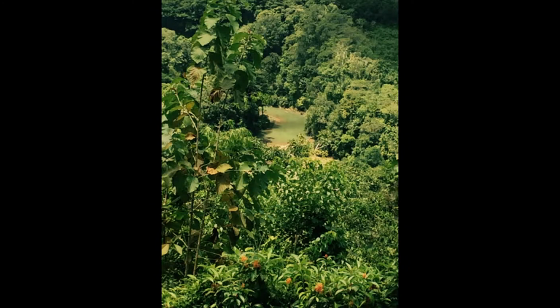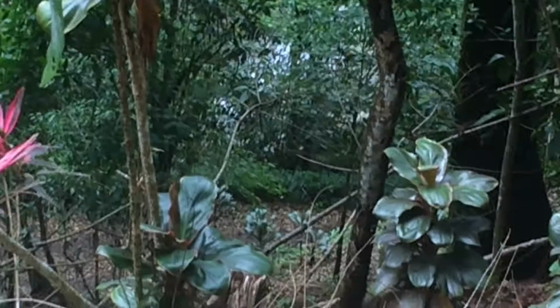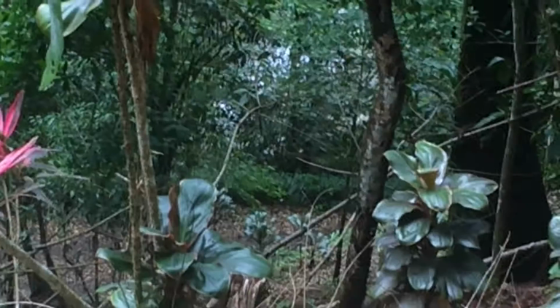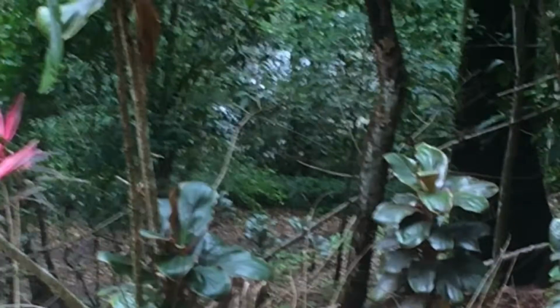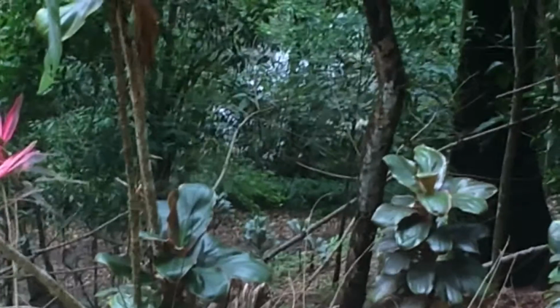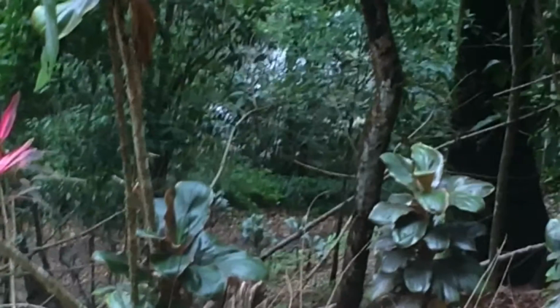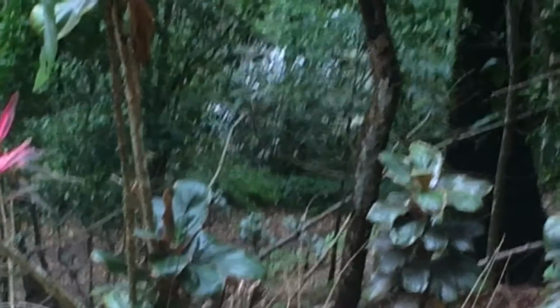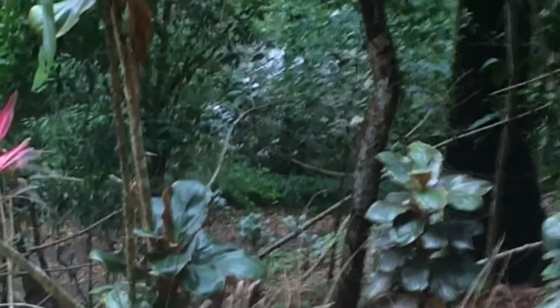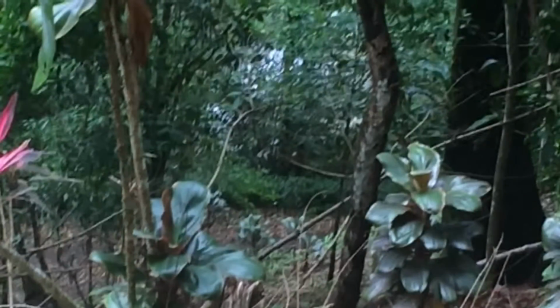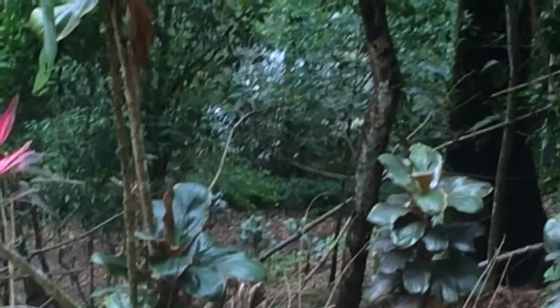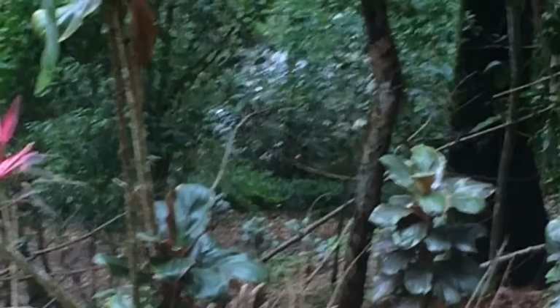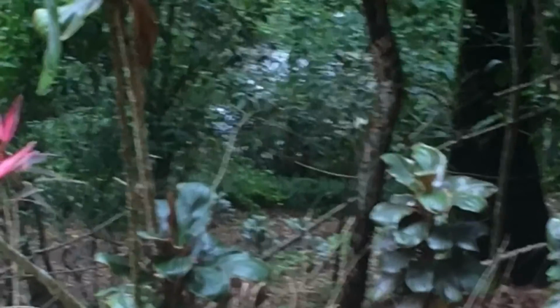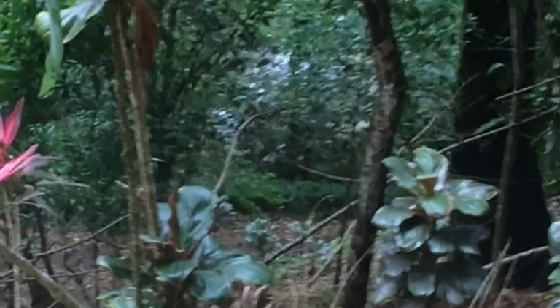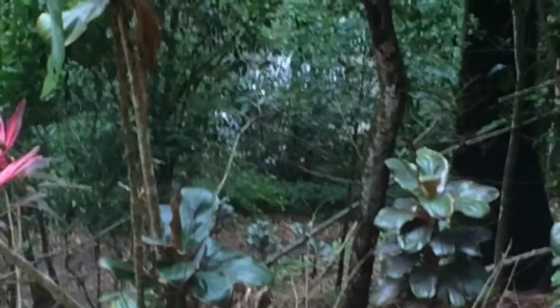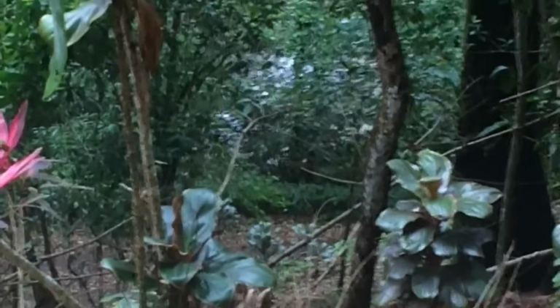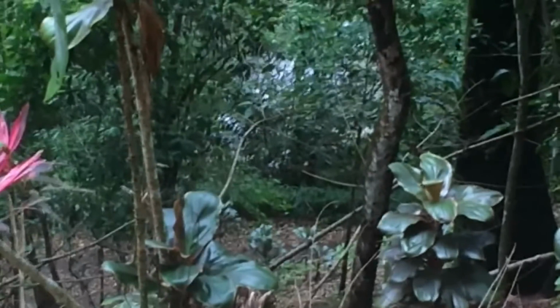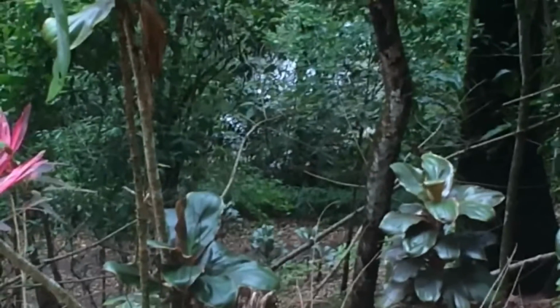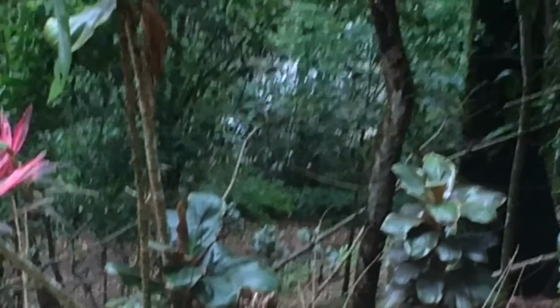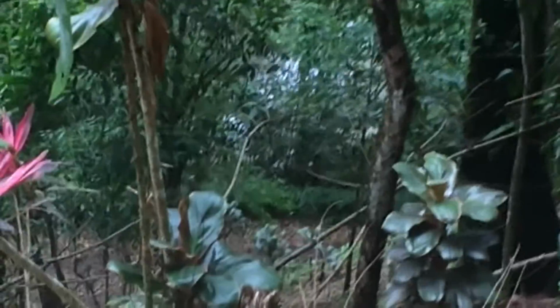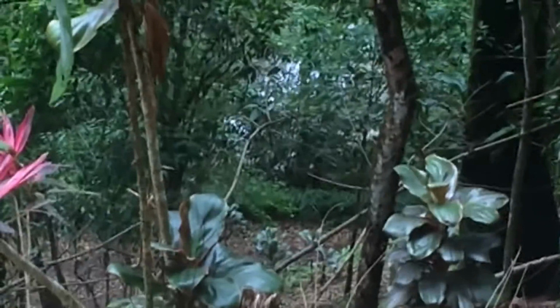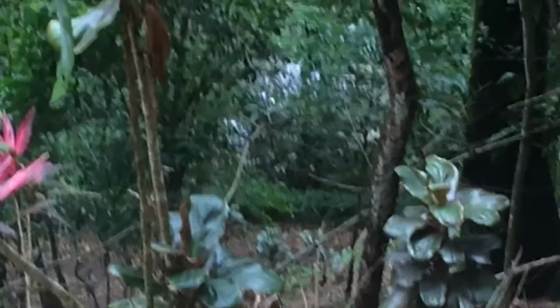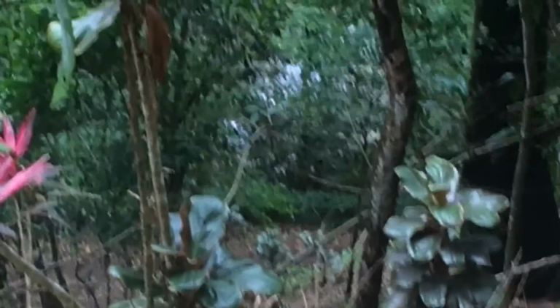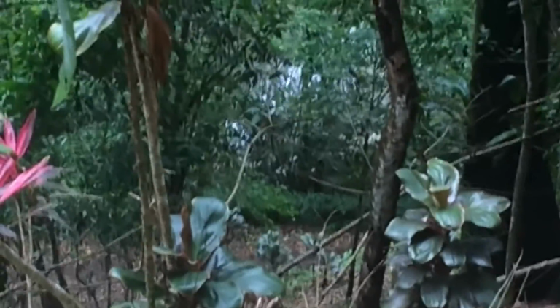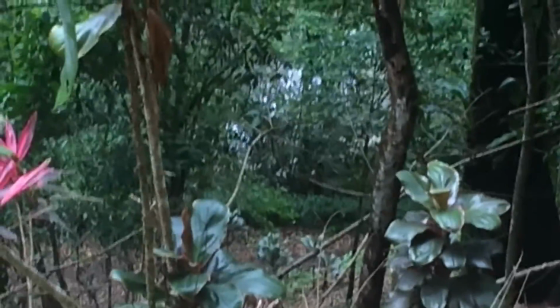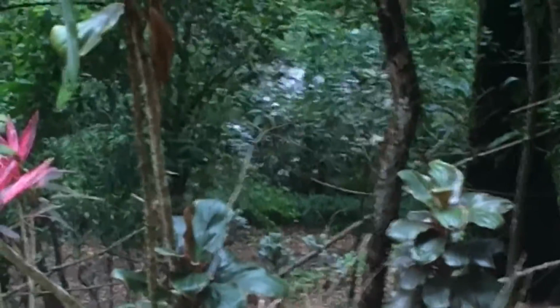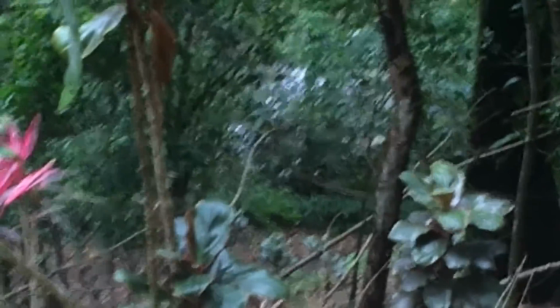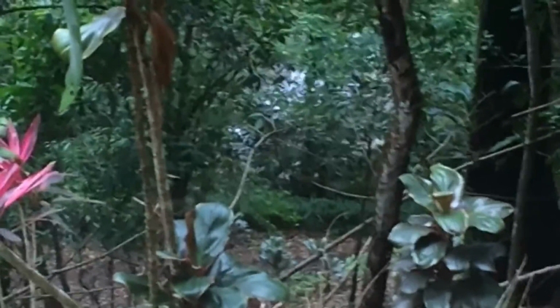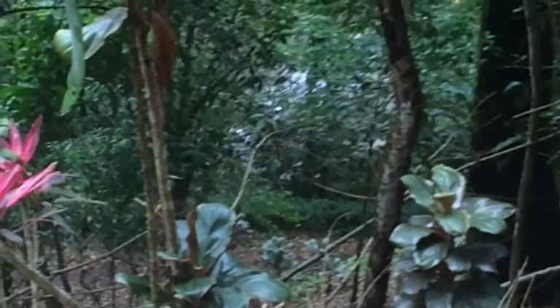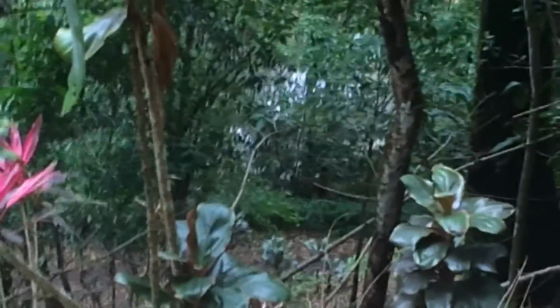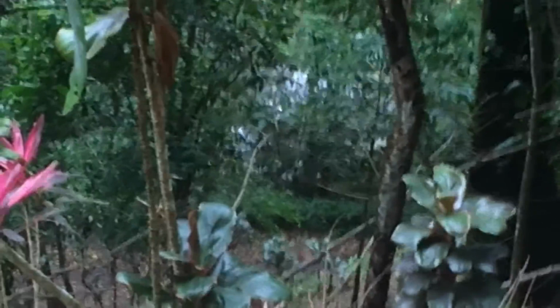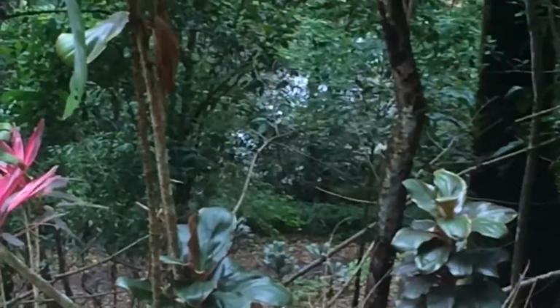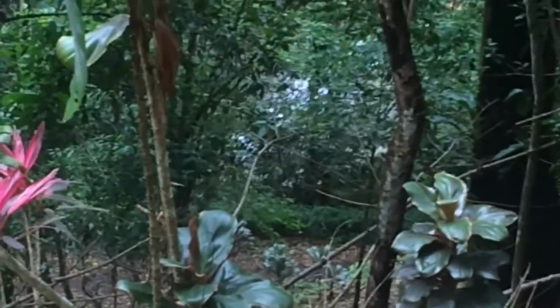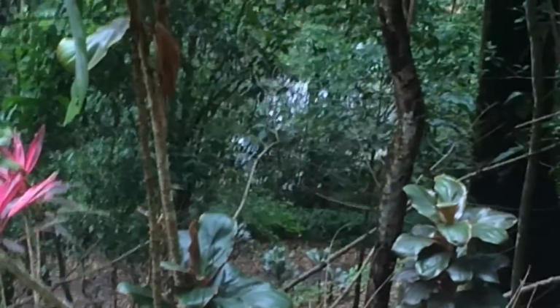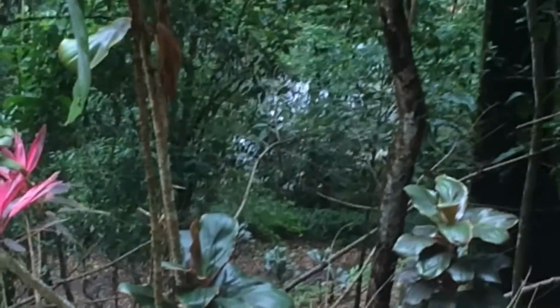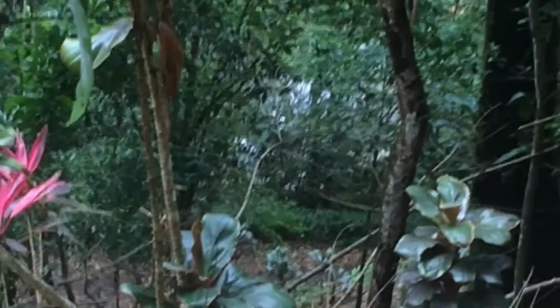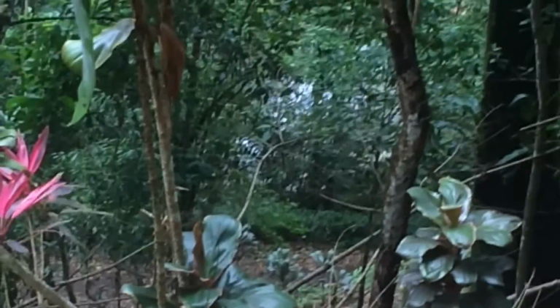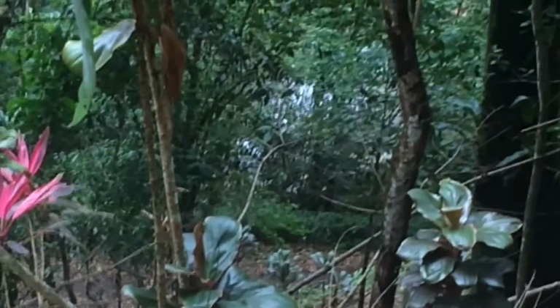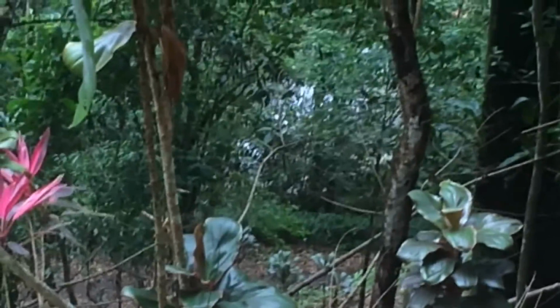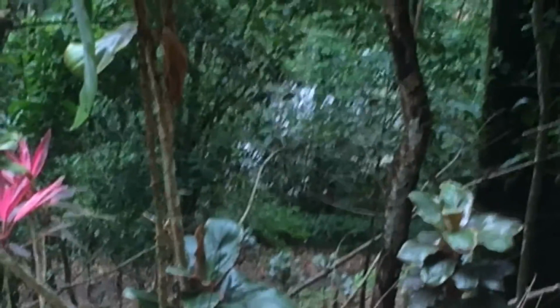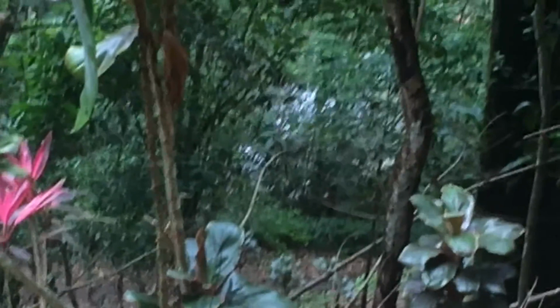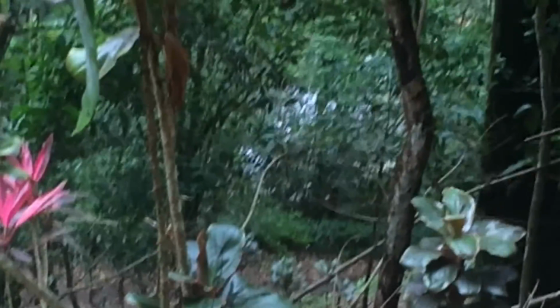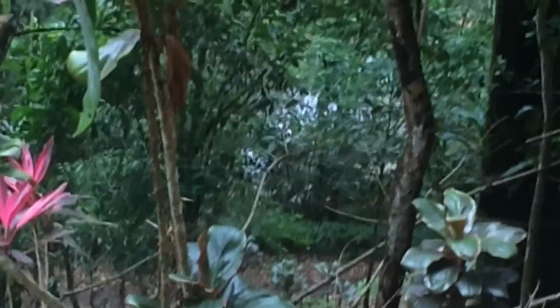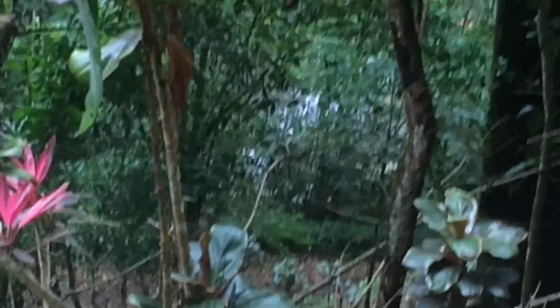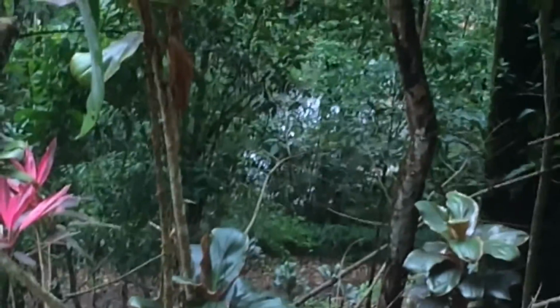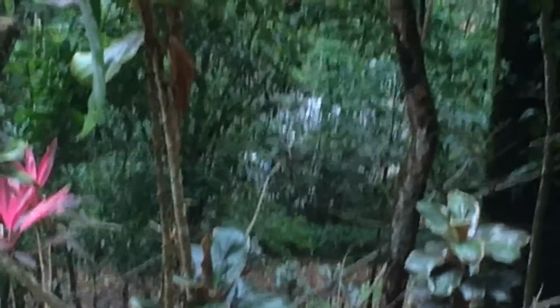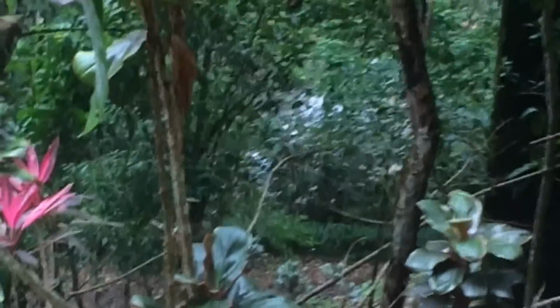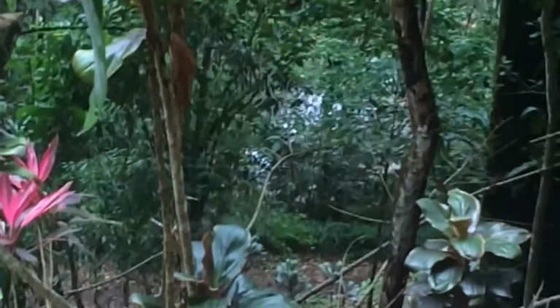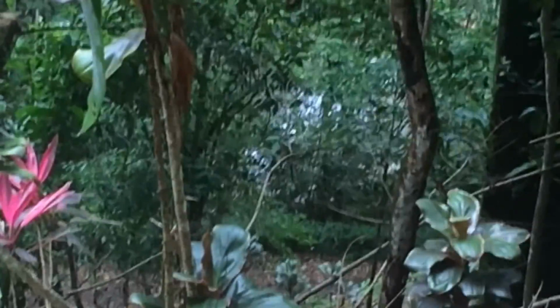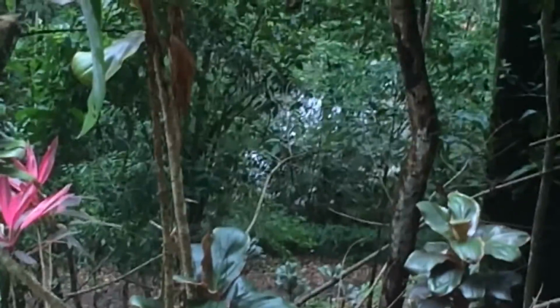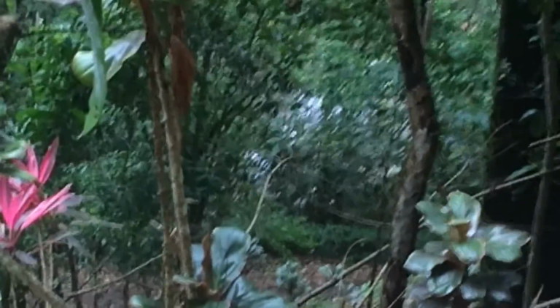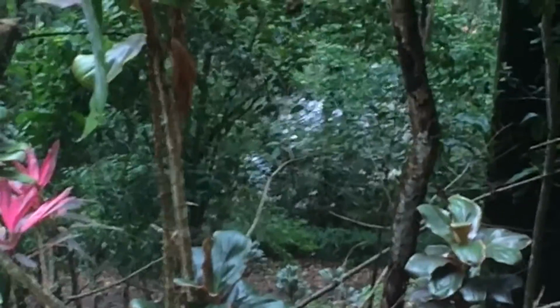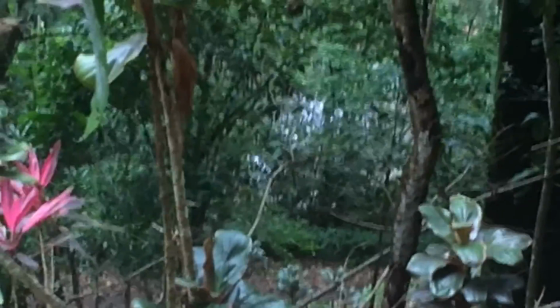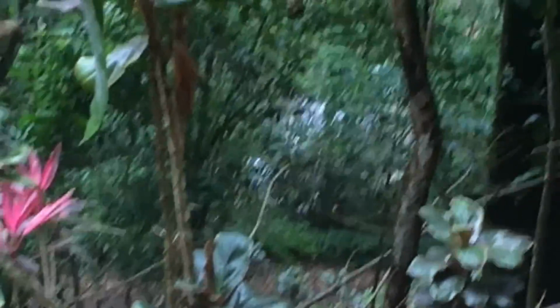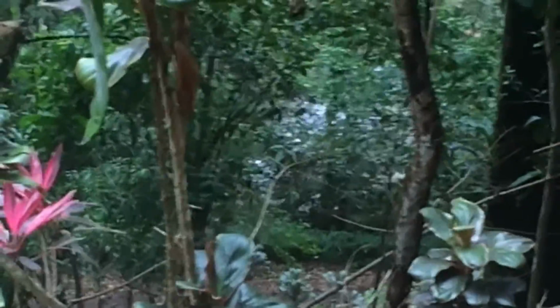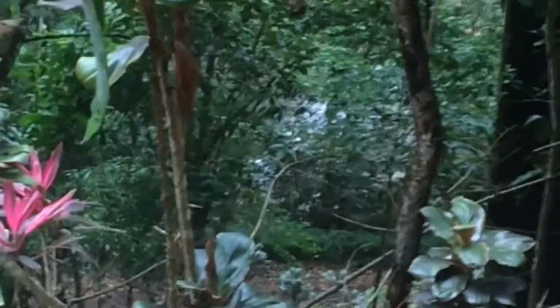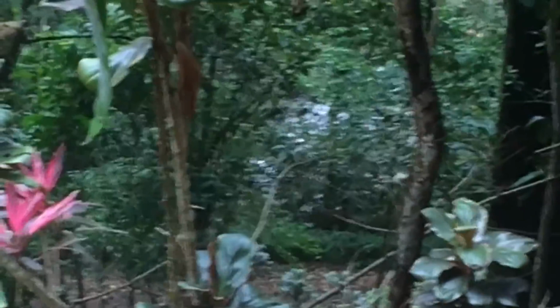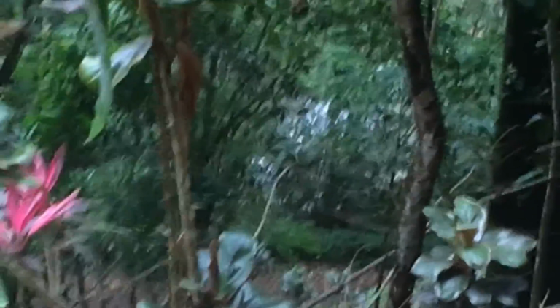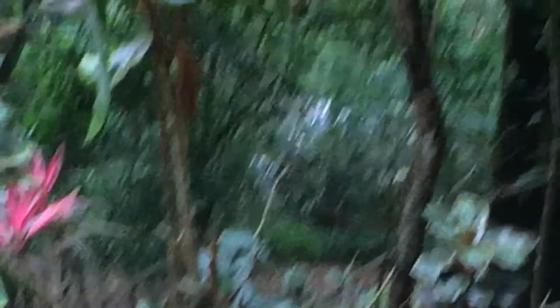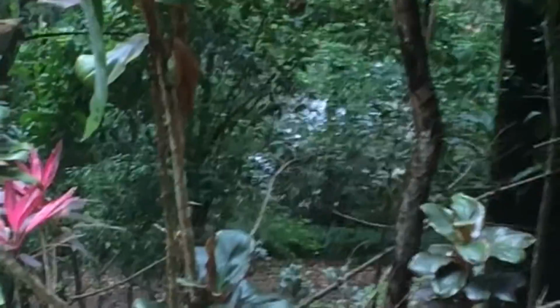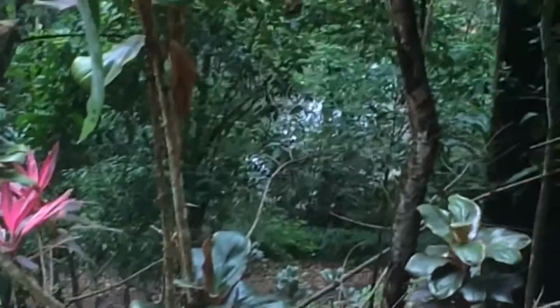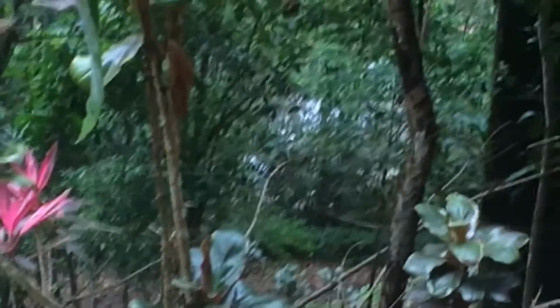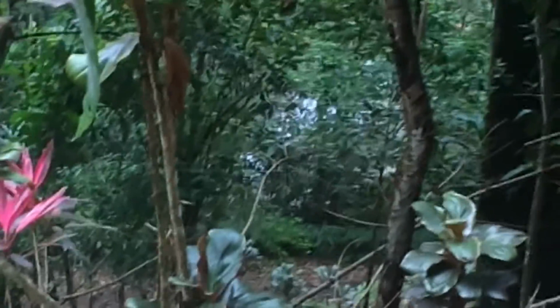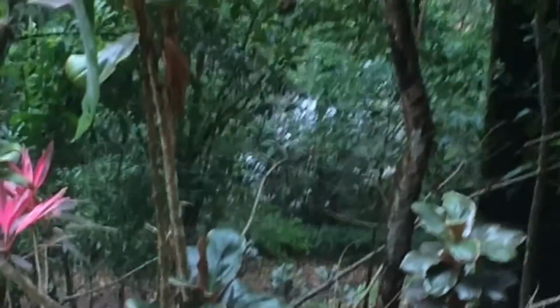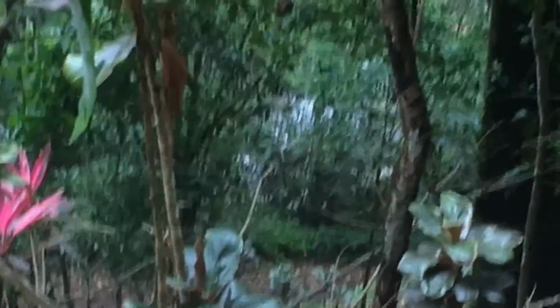Number six. We've got the stream down below. It's a pretty steep drop-off, but you can hear the stream from here. It's beautiful.